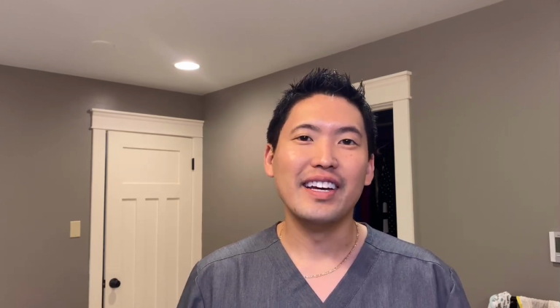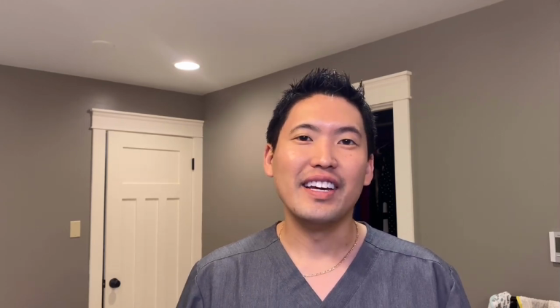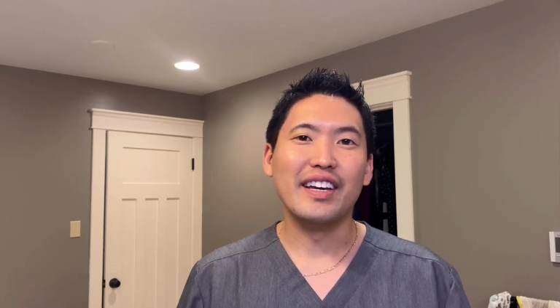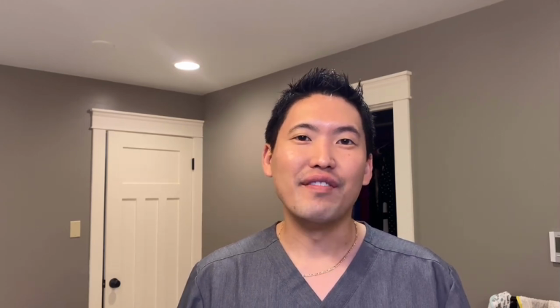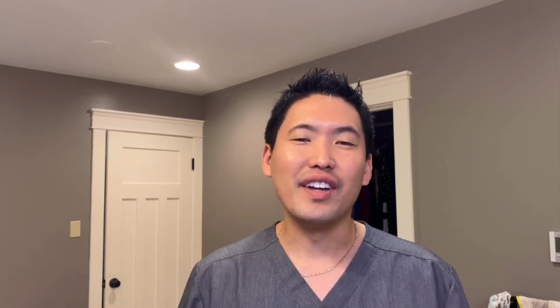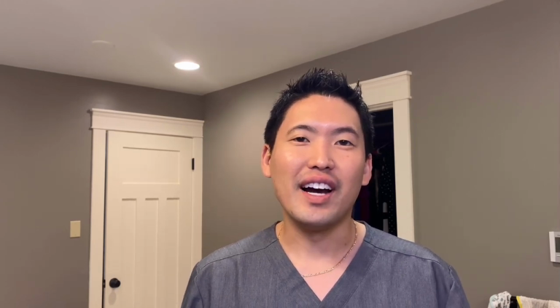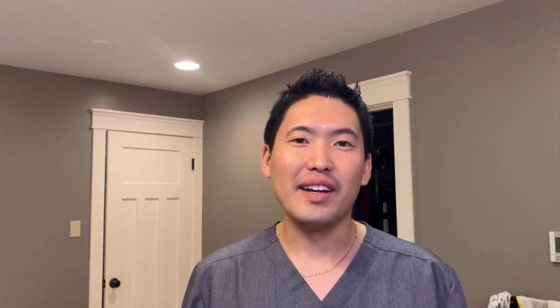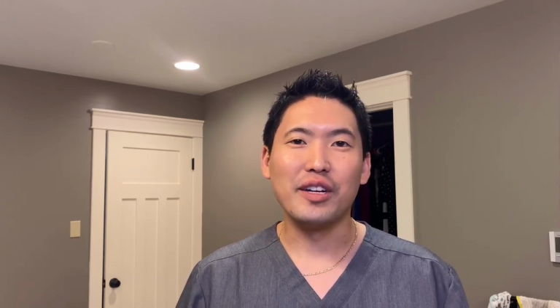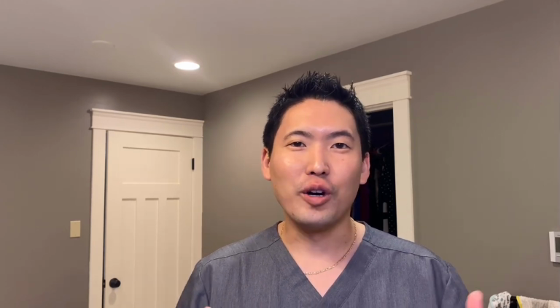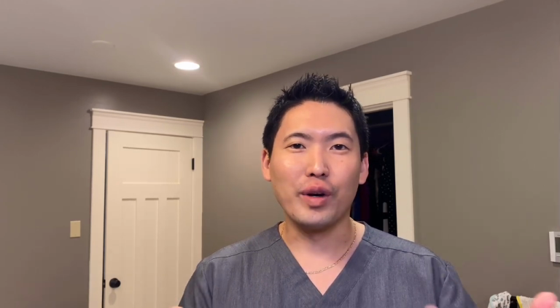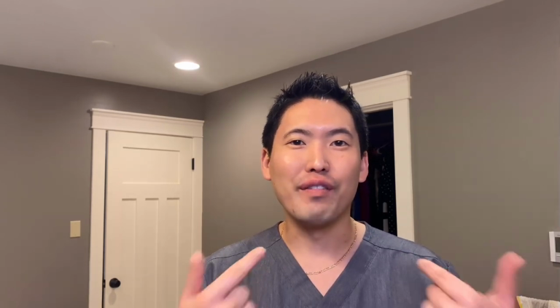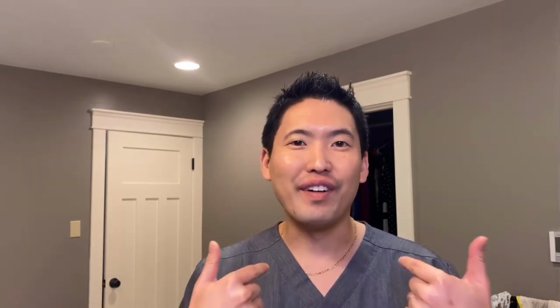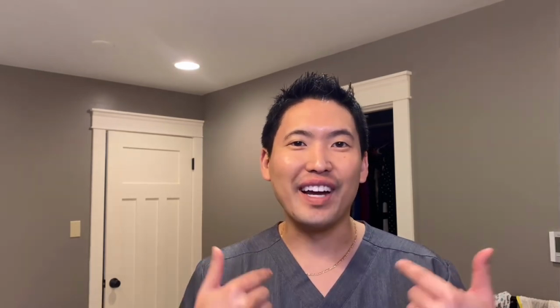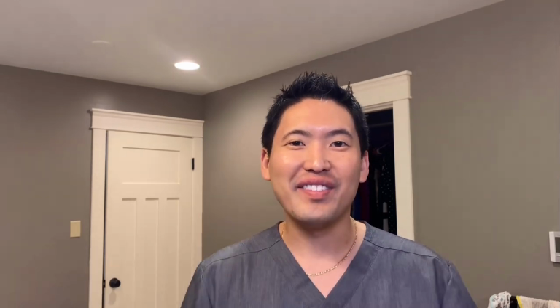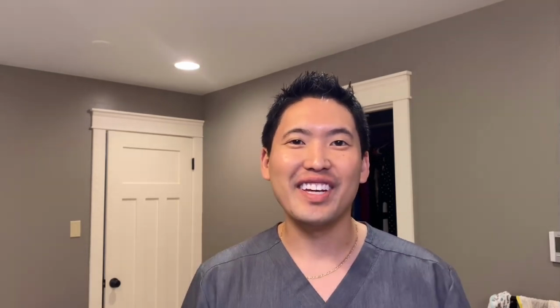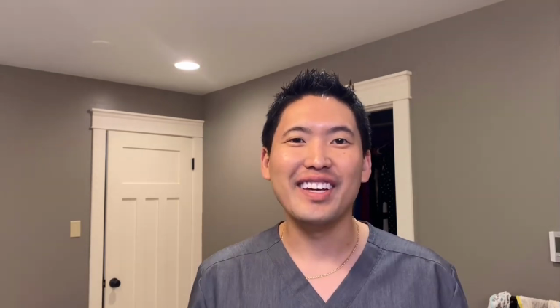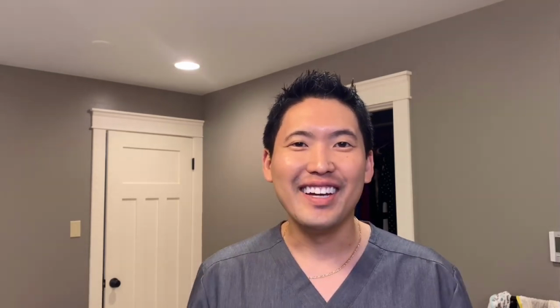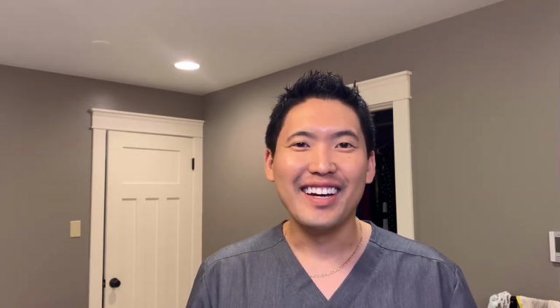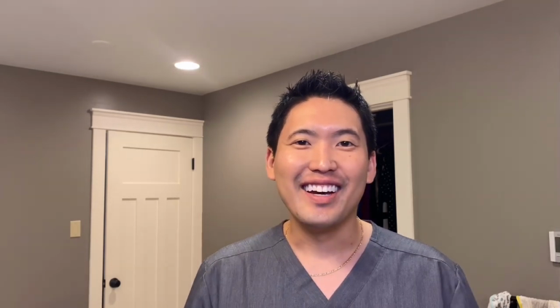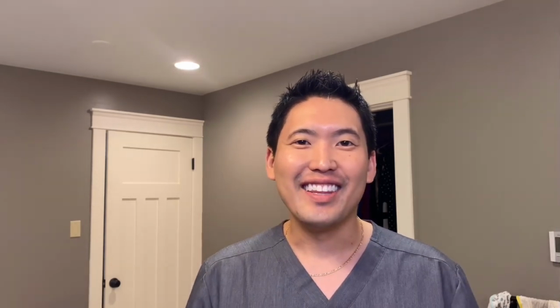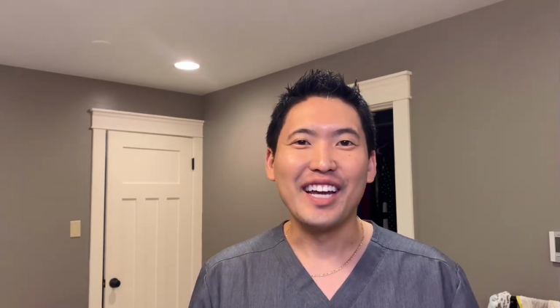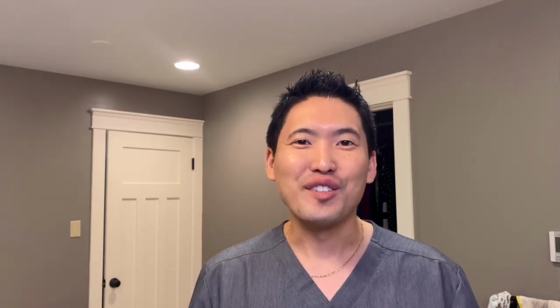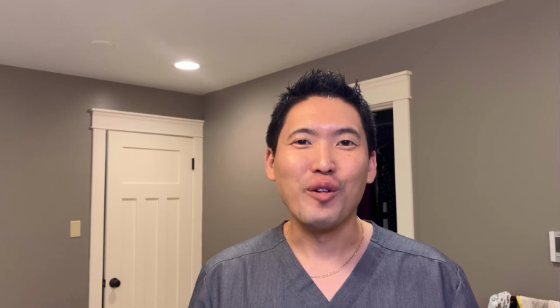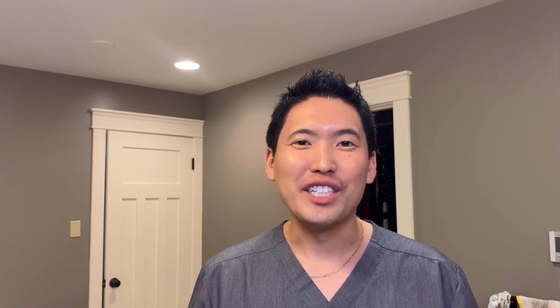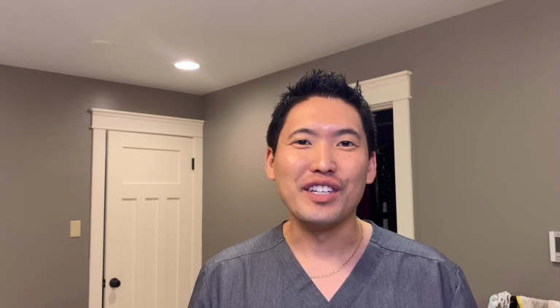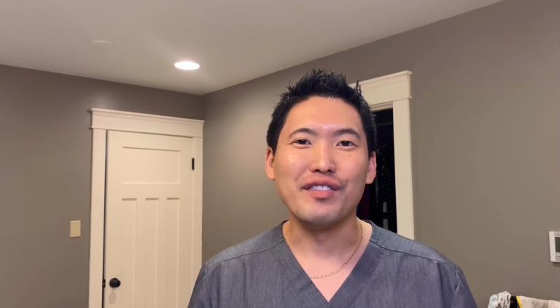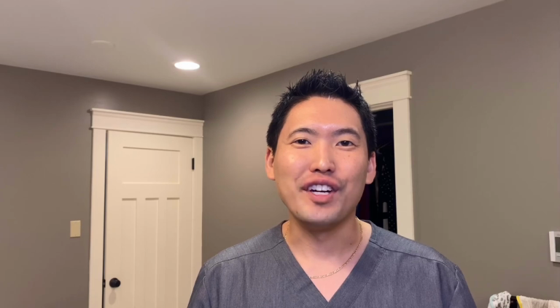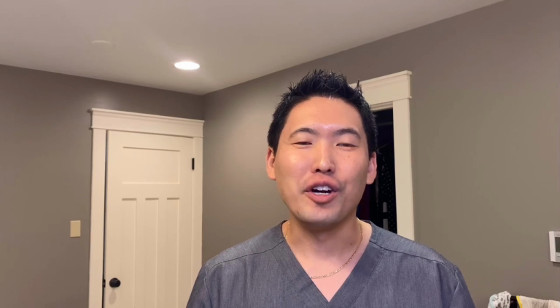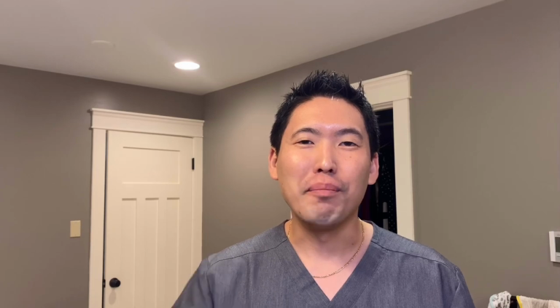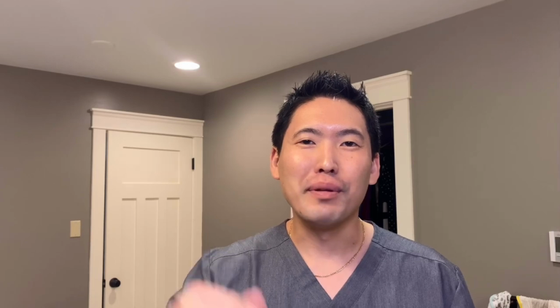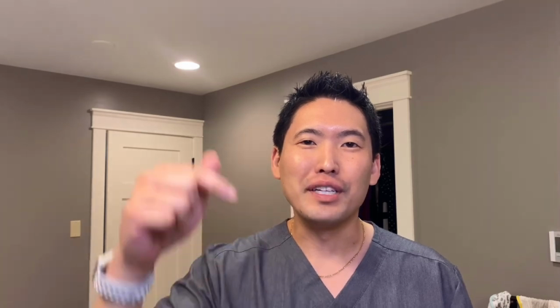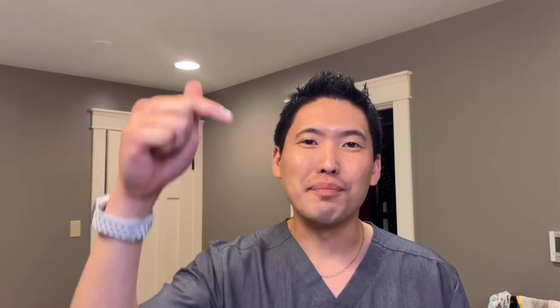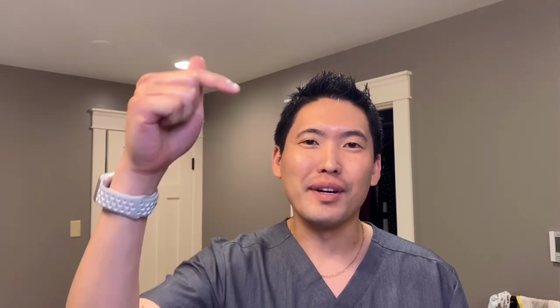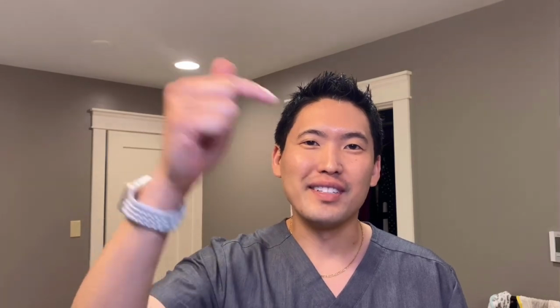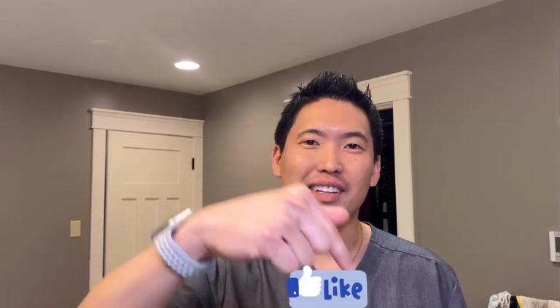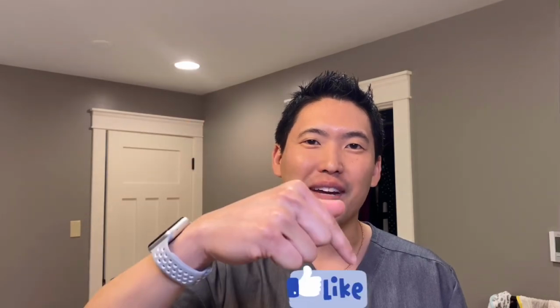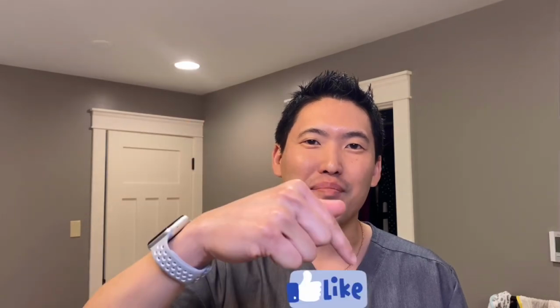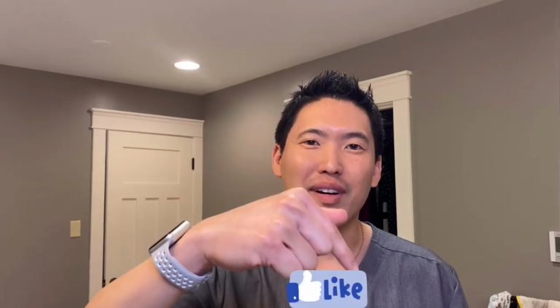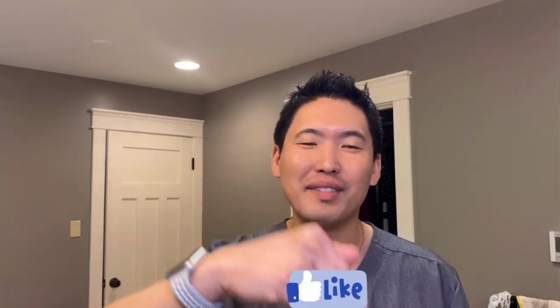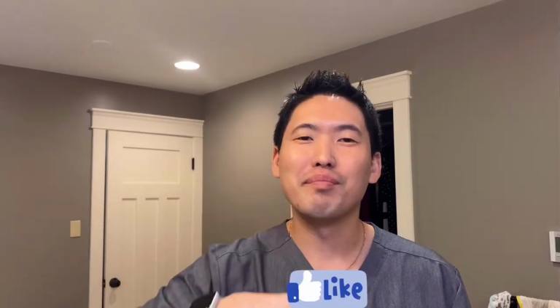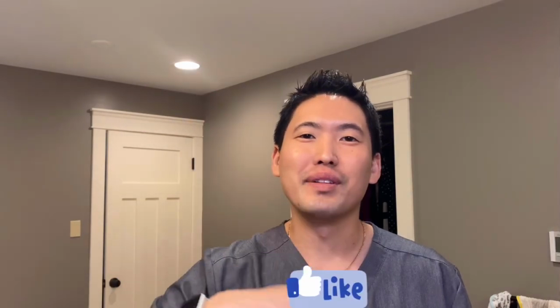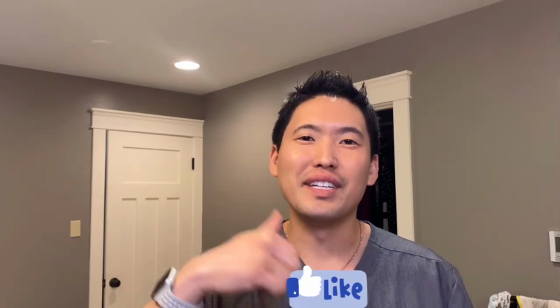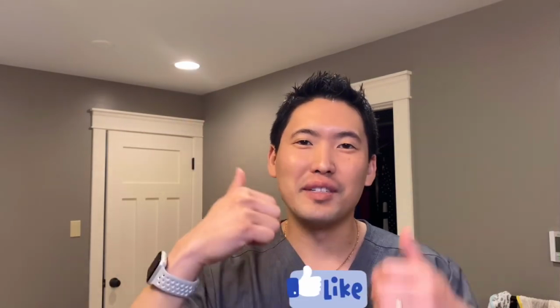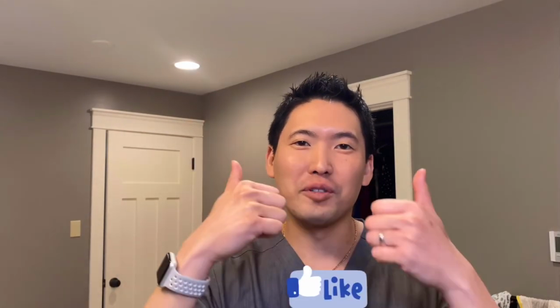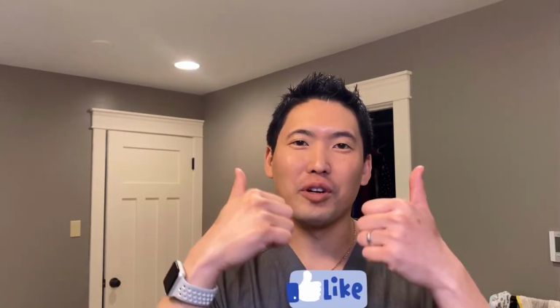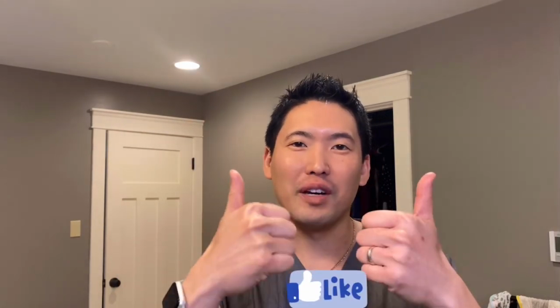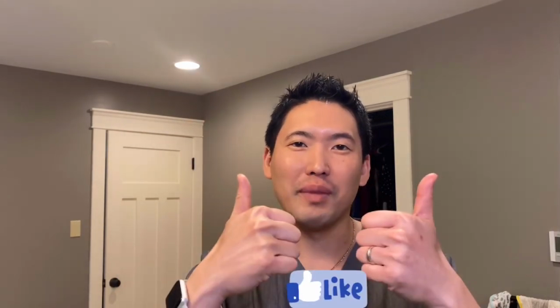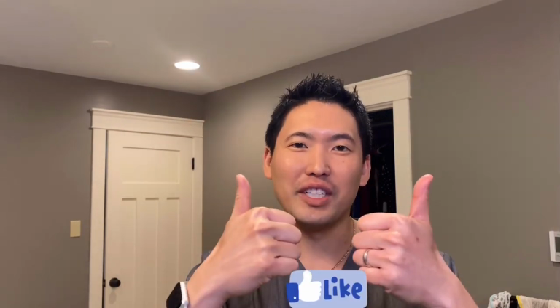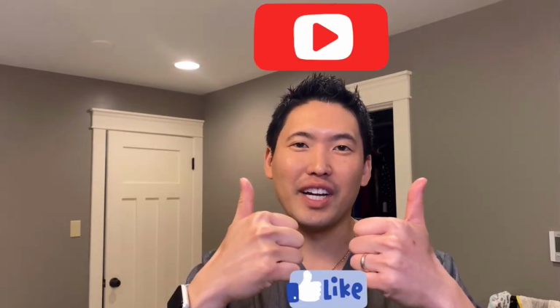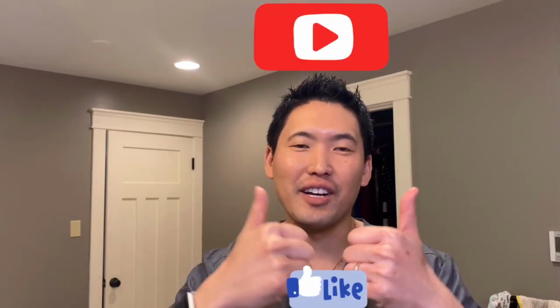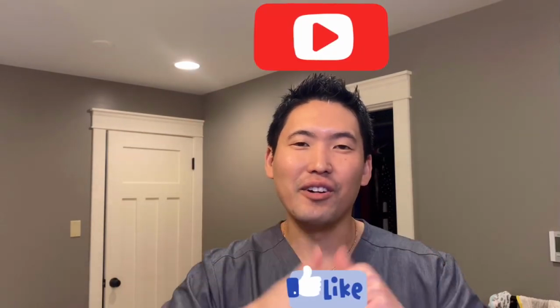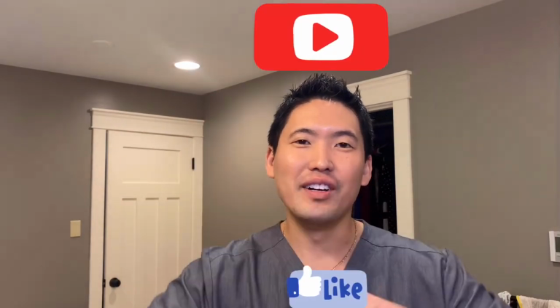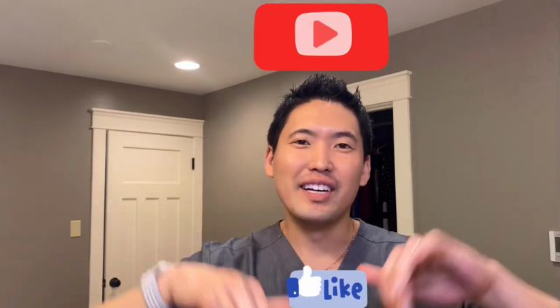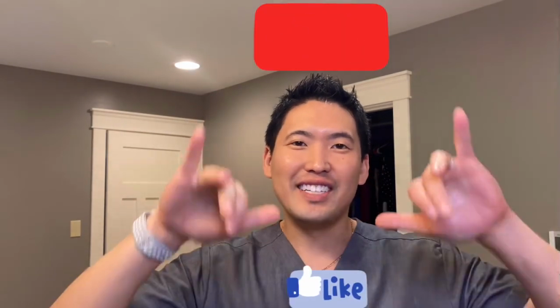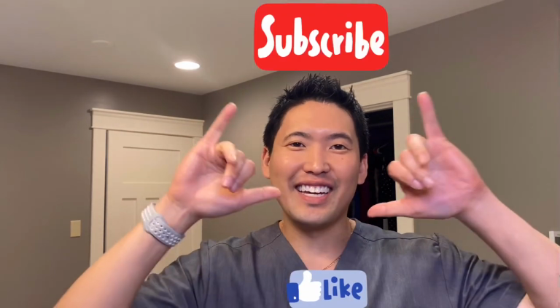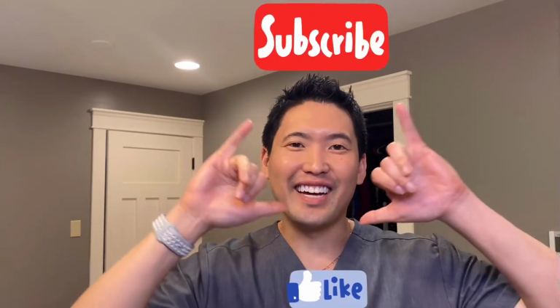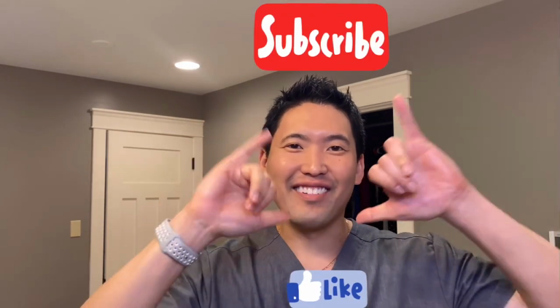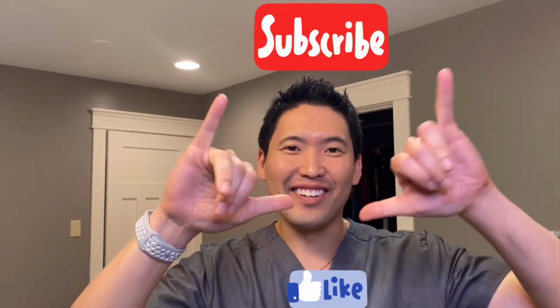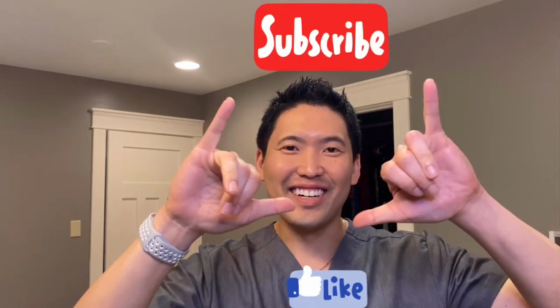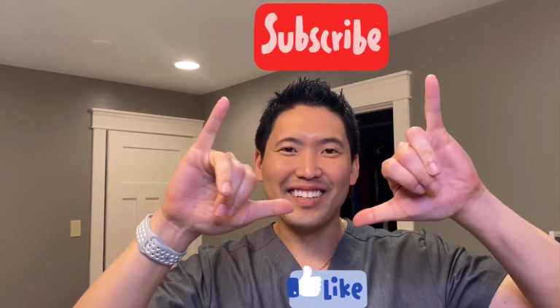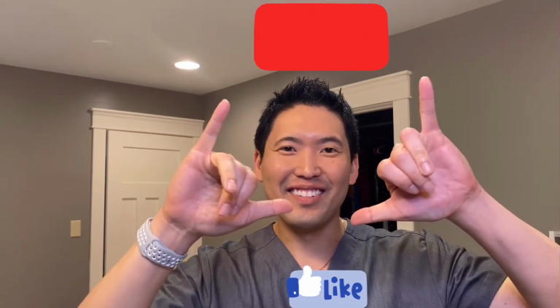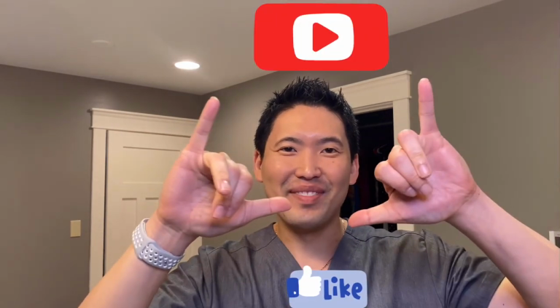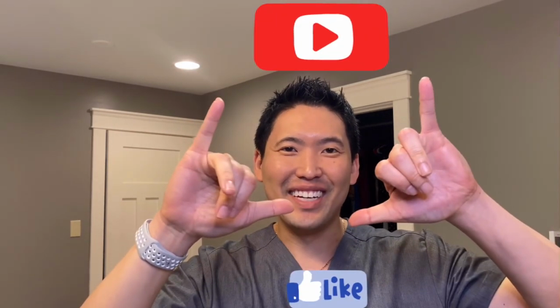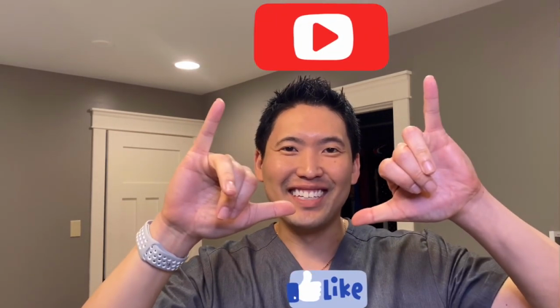If not, you know where to find me. Thanks for watching this video. Please press the like button, please subscribe to my channel. Take care, everyone.